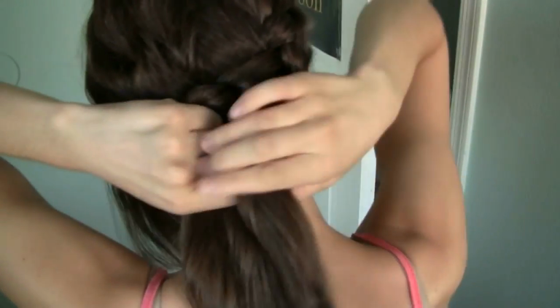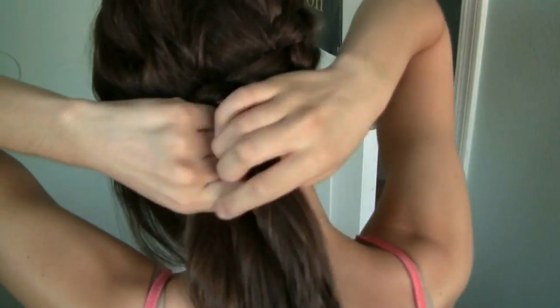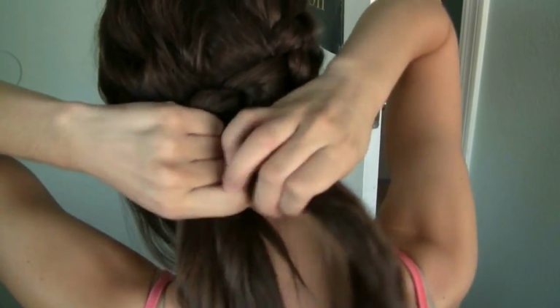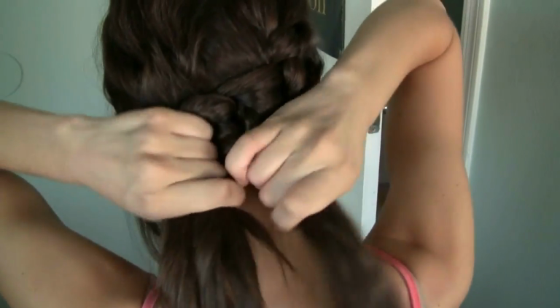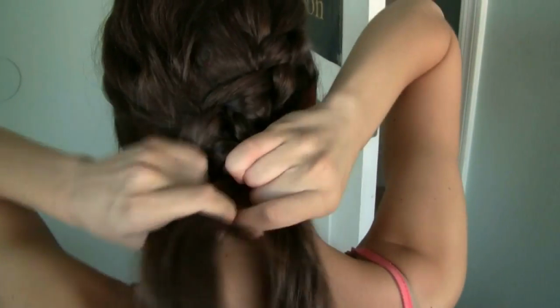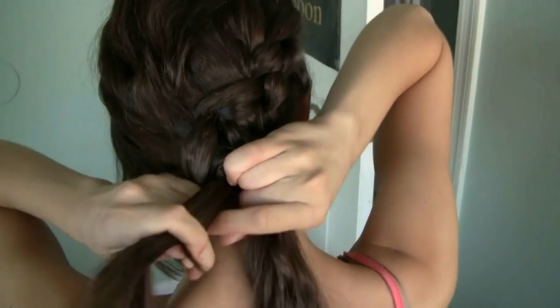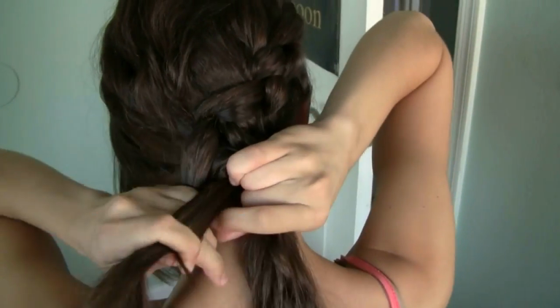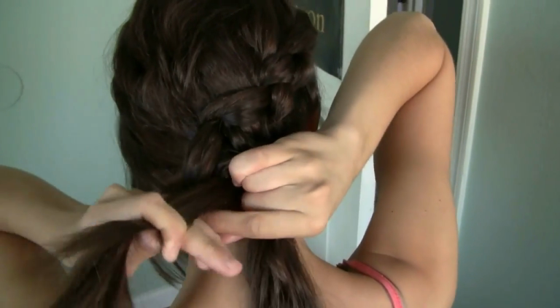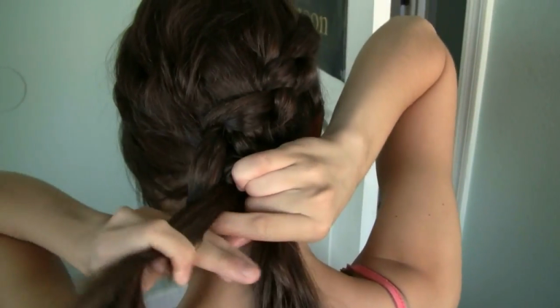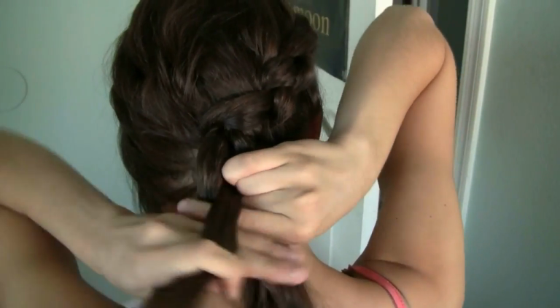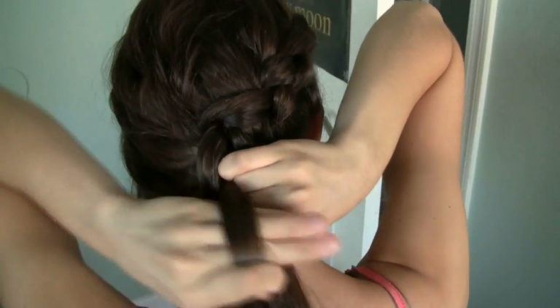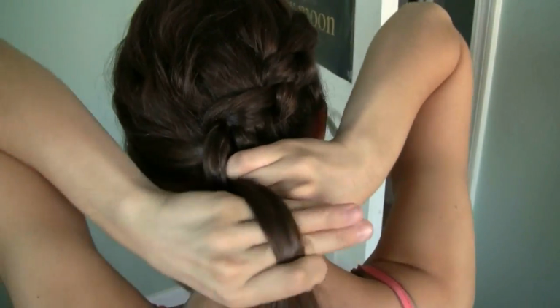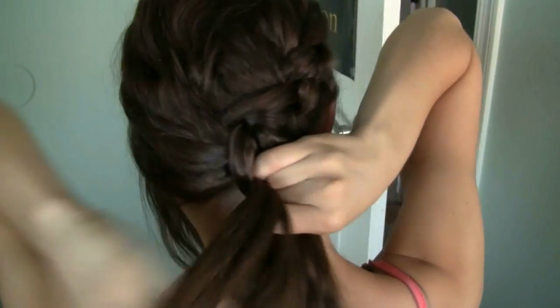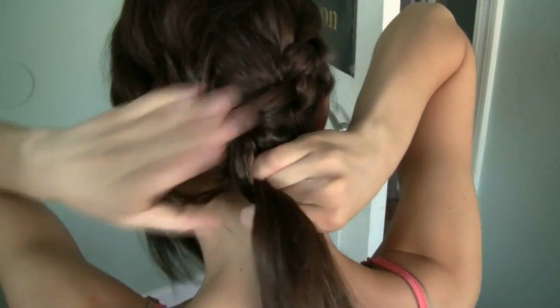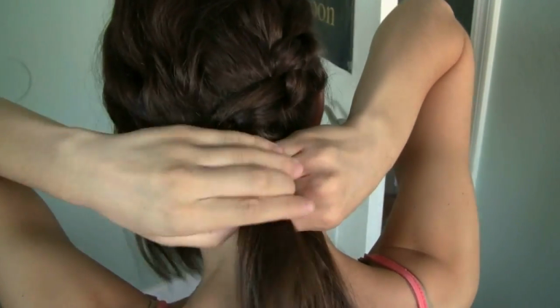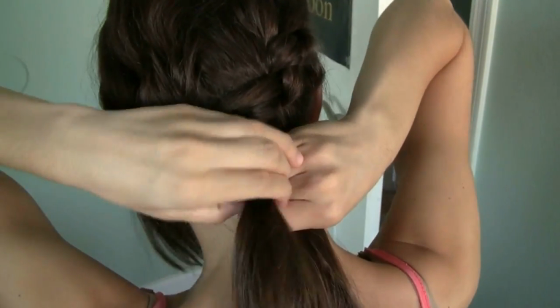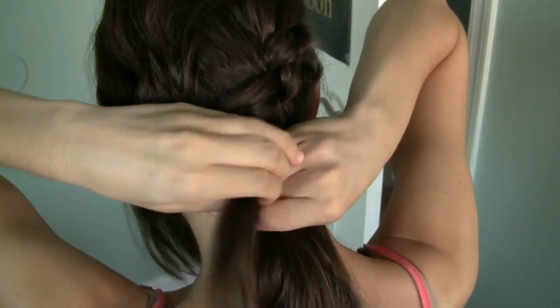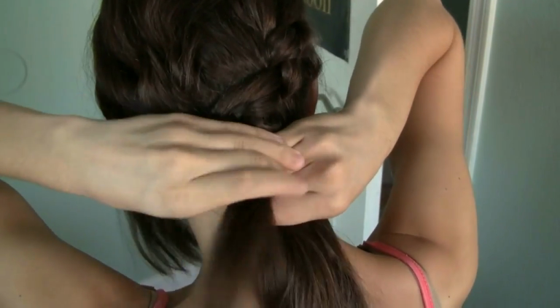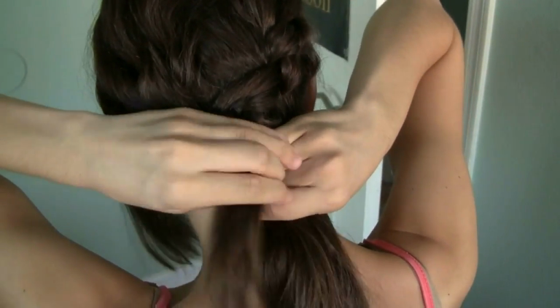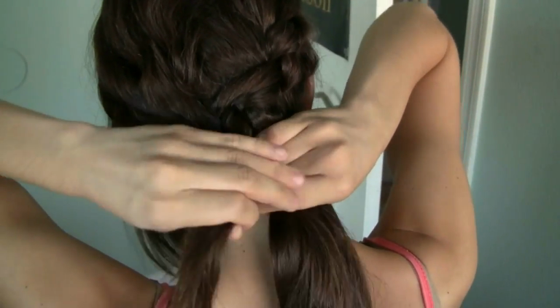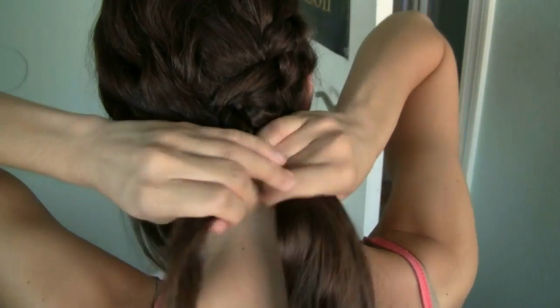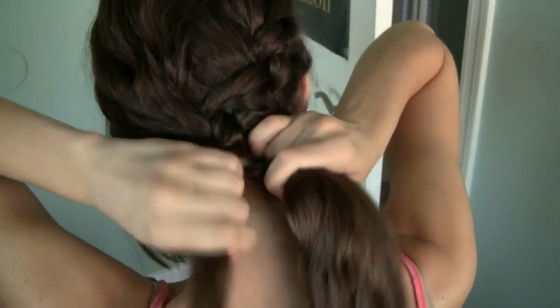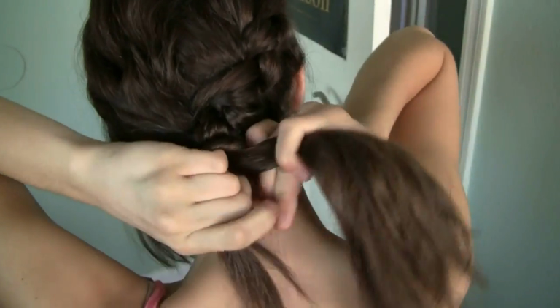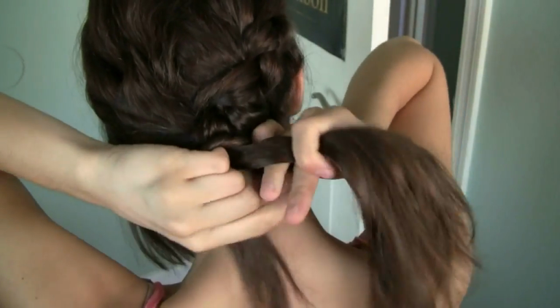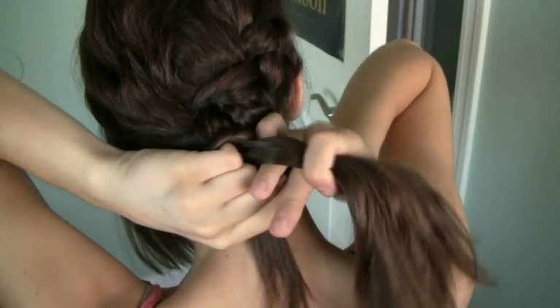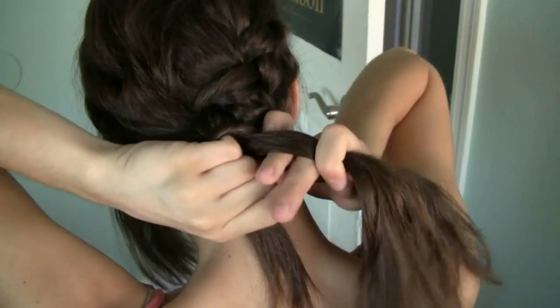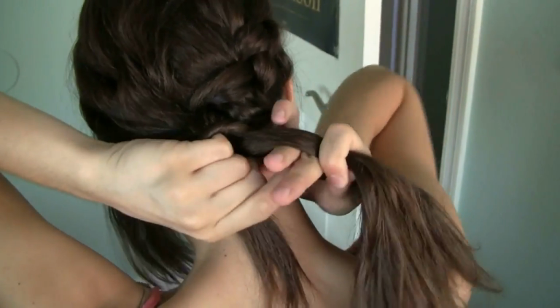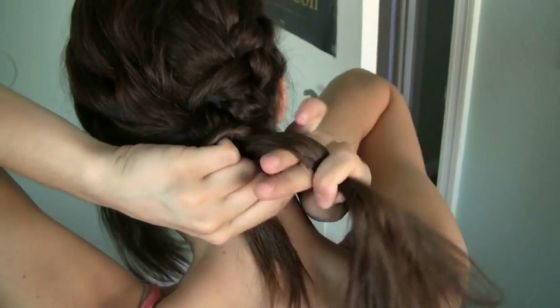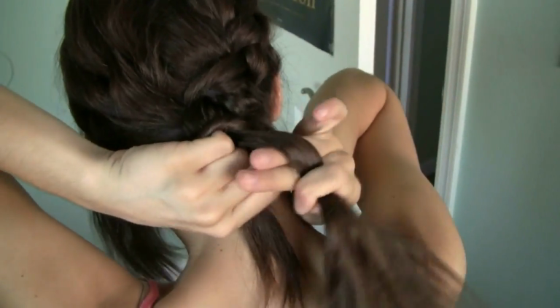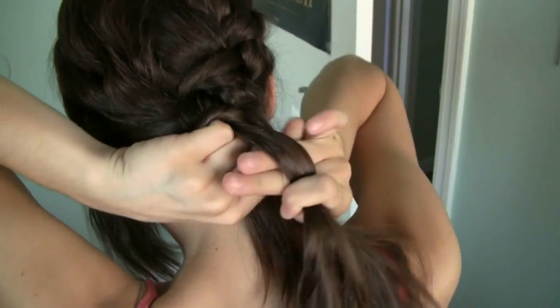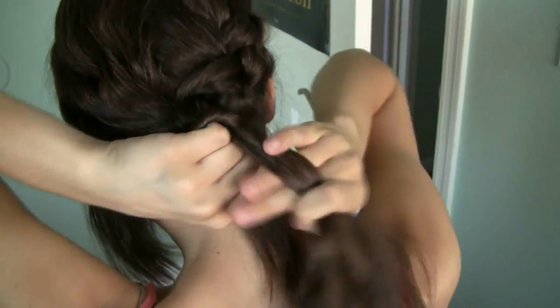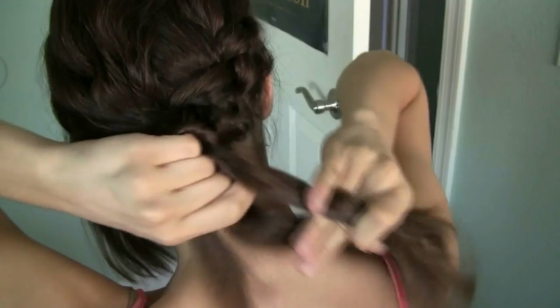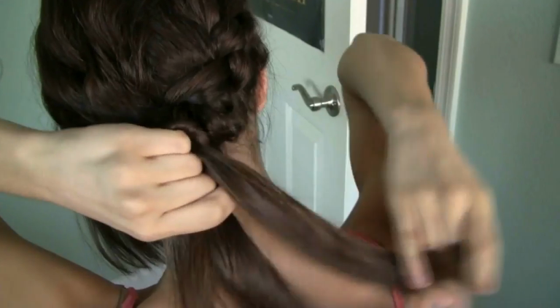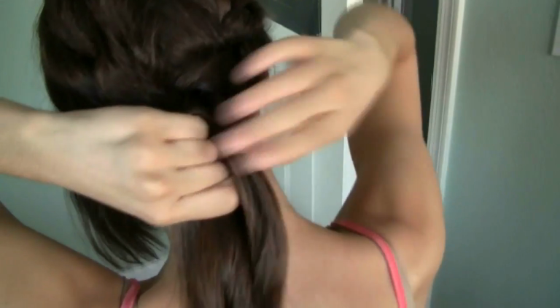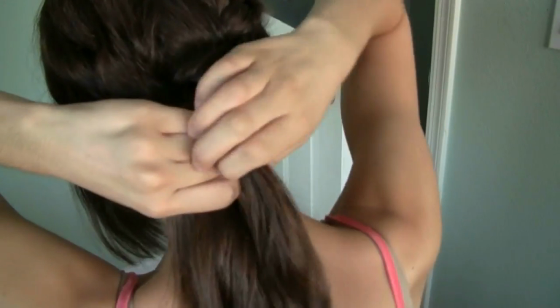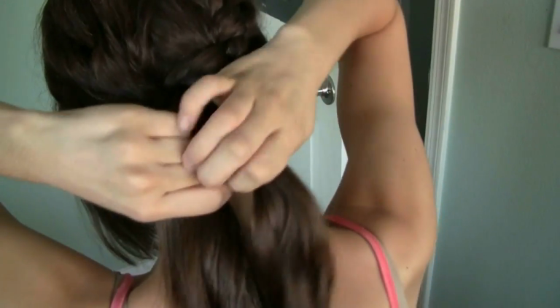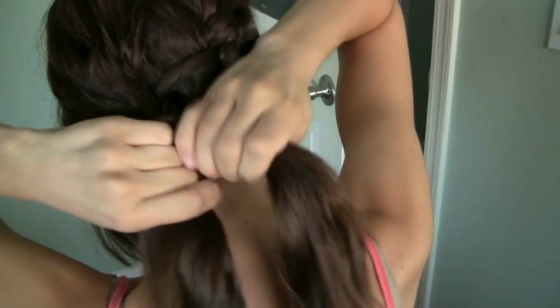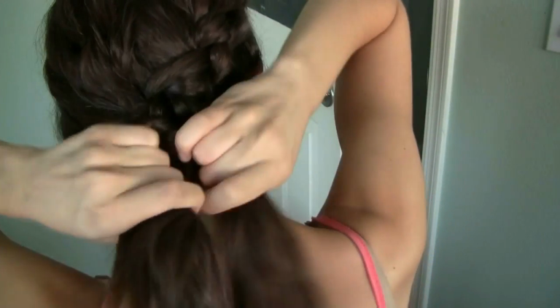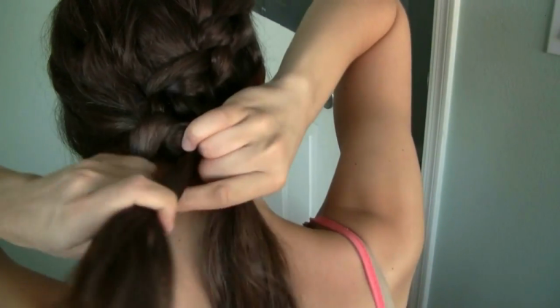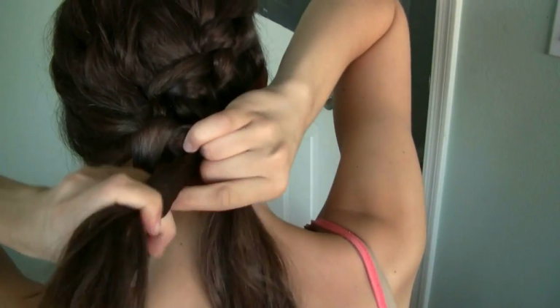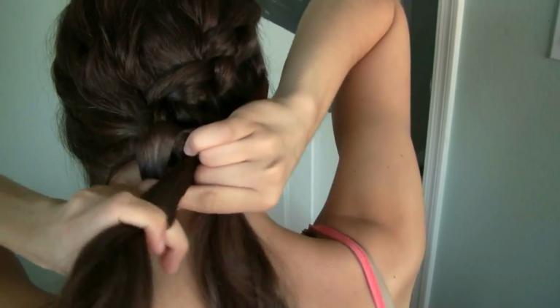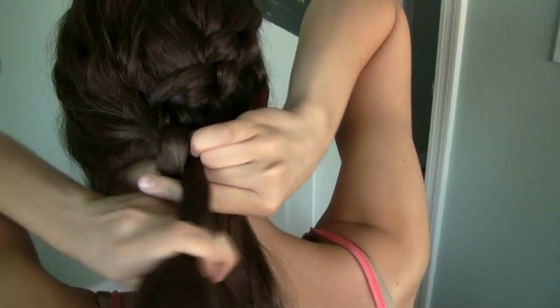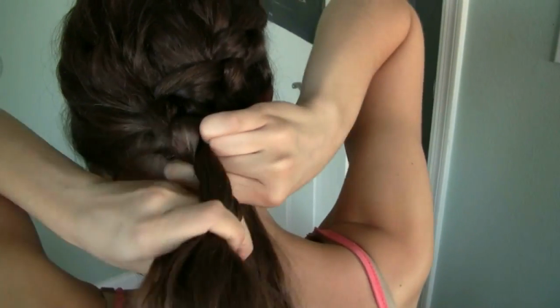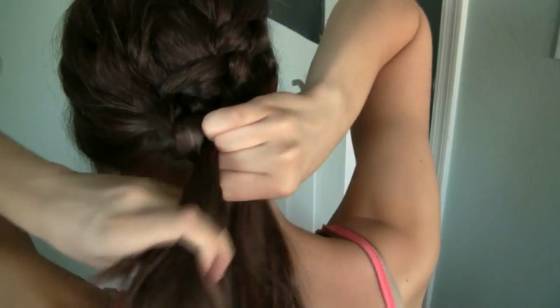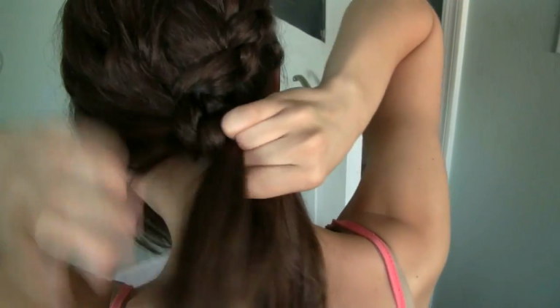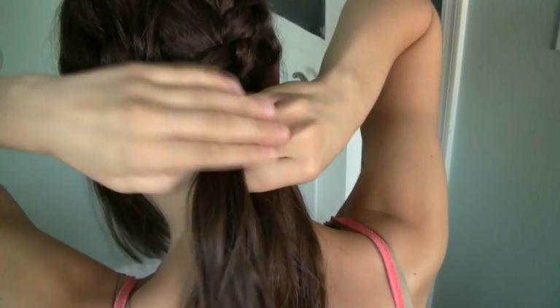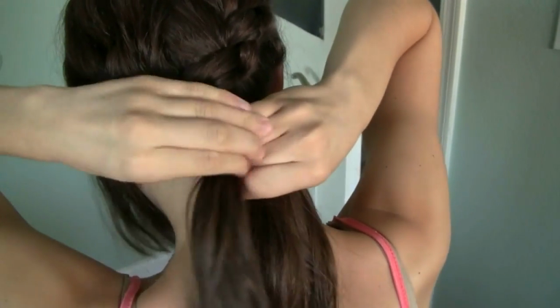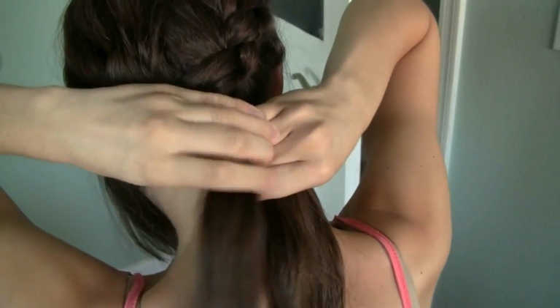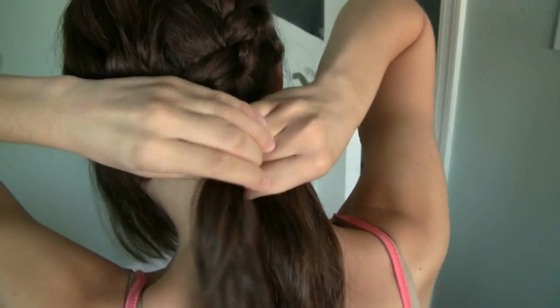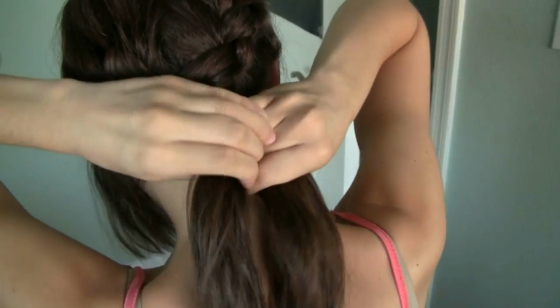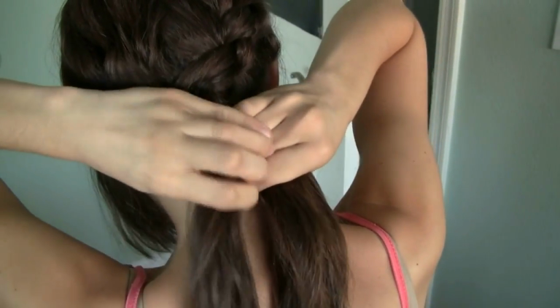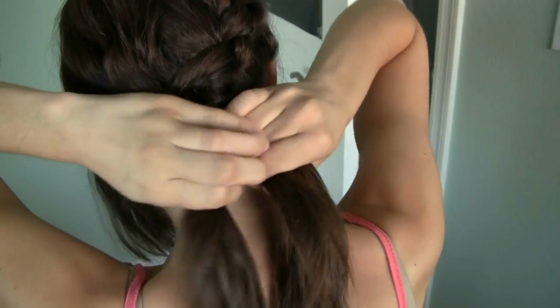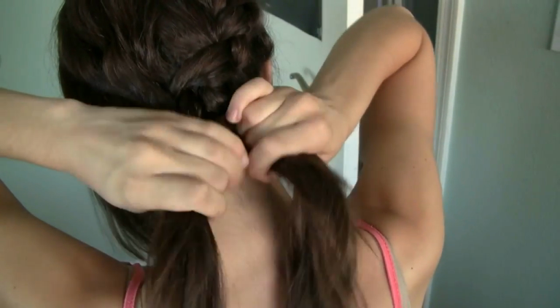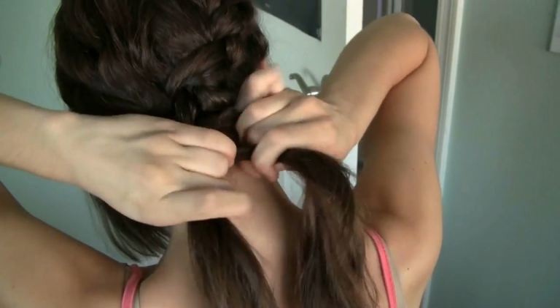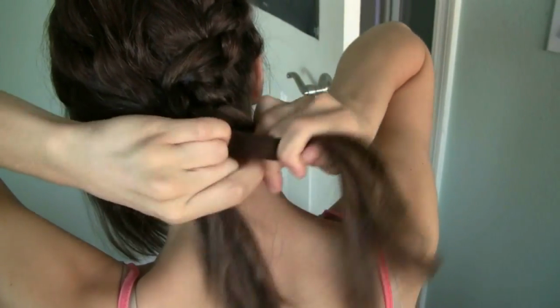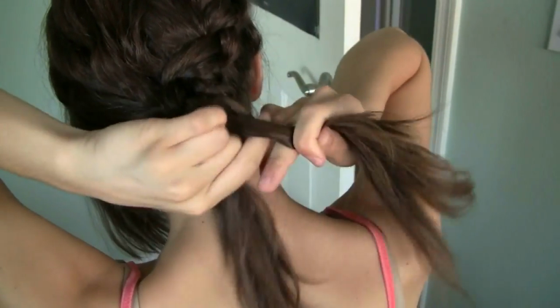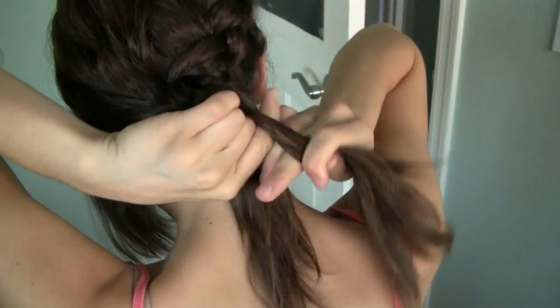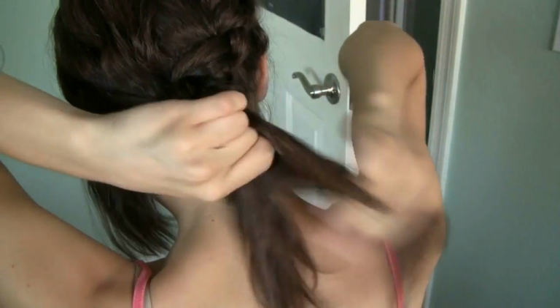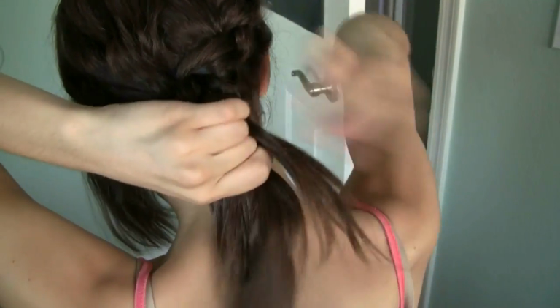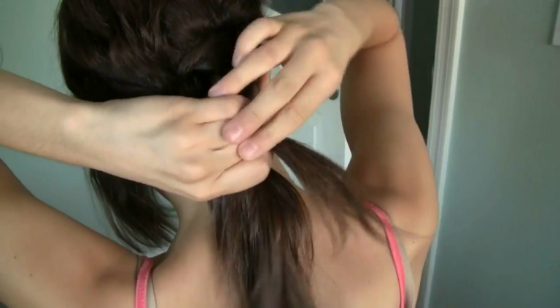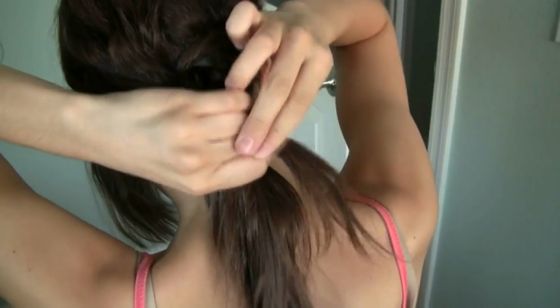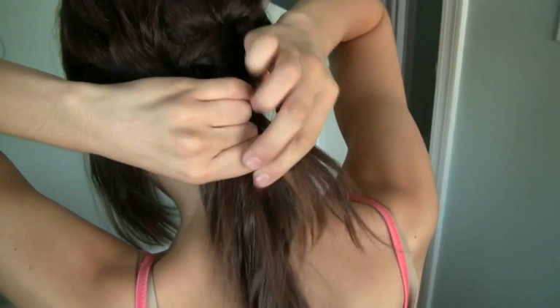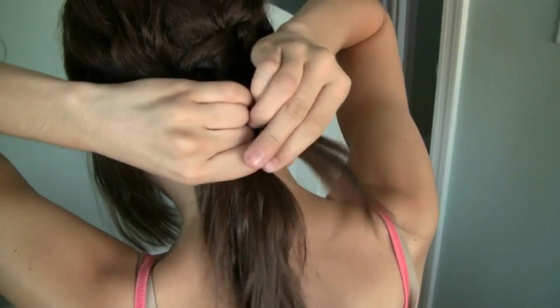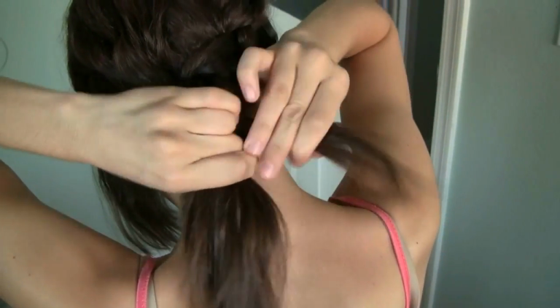Now that I don't have any more hair to add, I'm just going to continue braiding it normally and then I'm going to finish it up by tying it with a hair elastic.